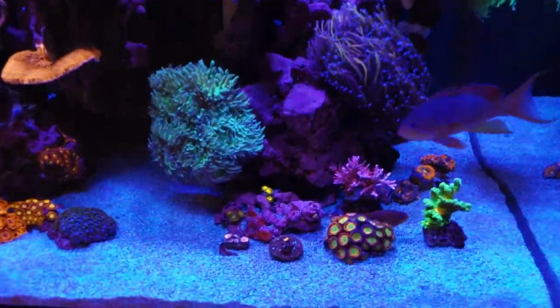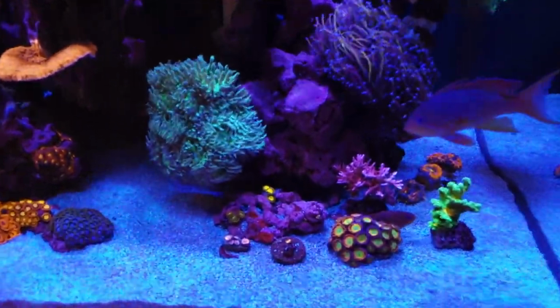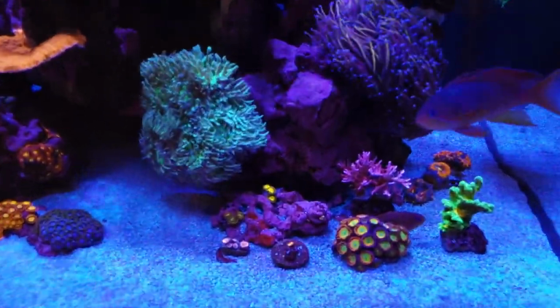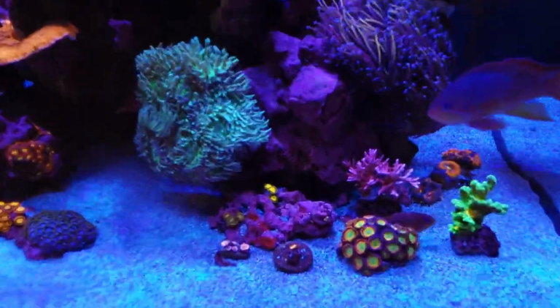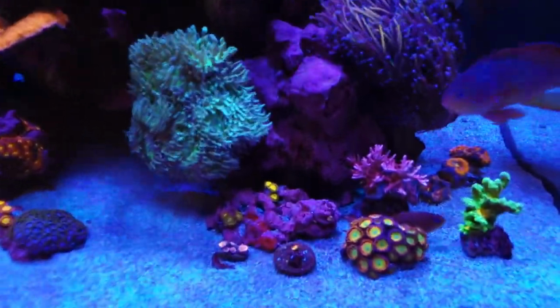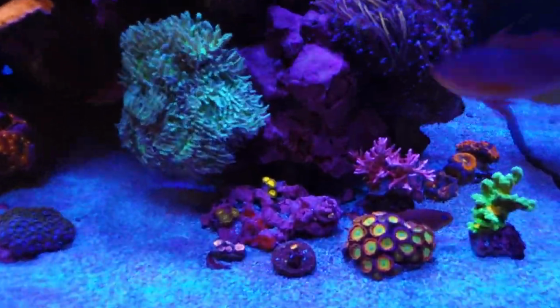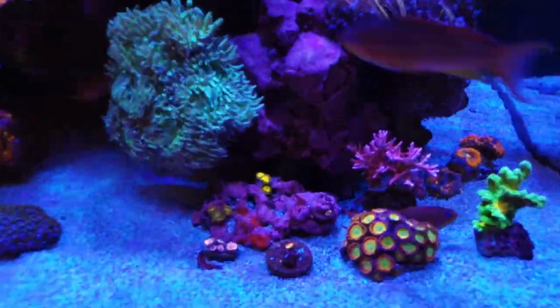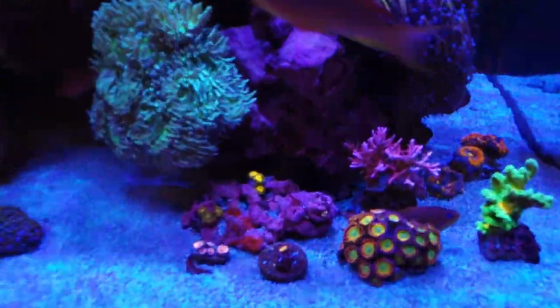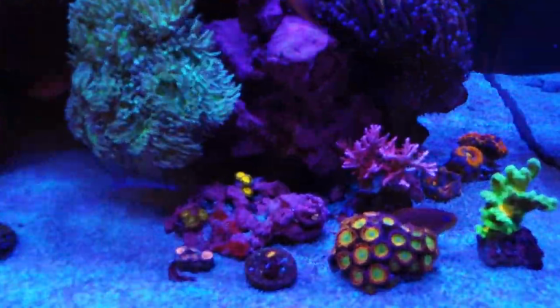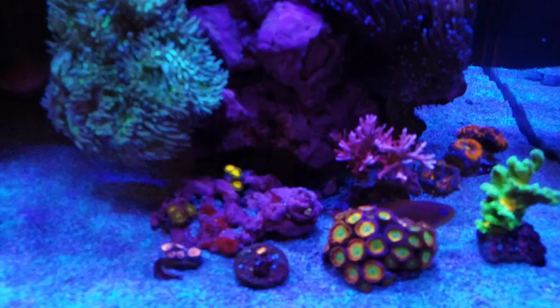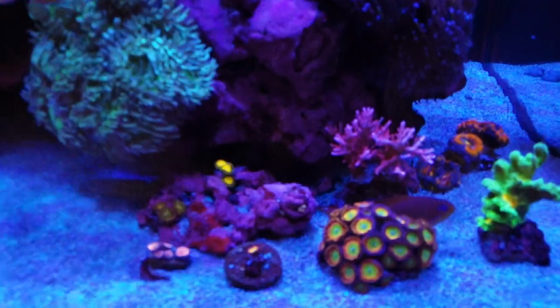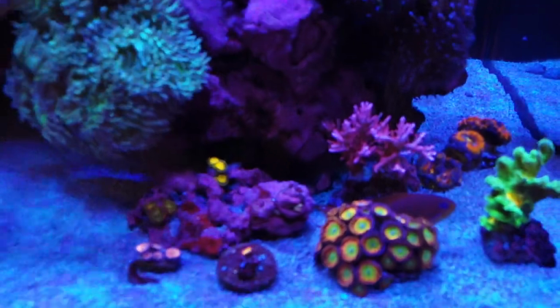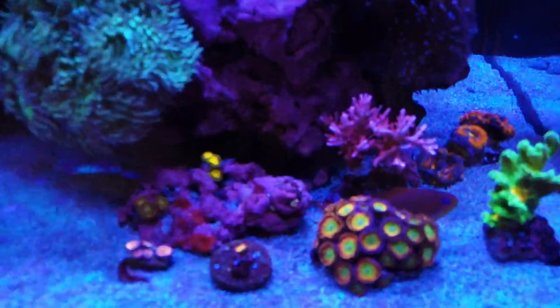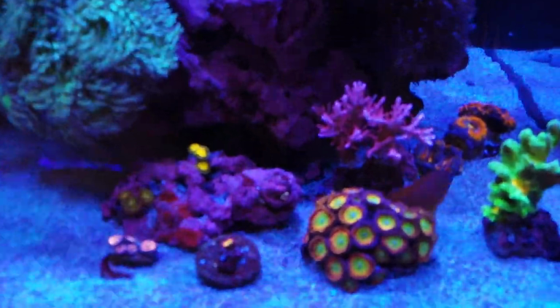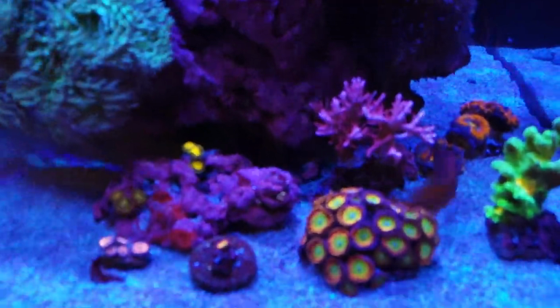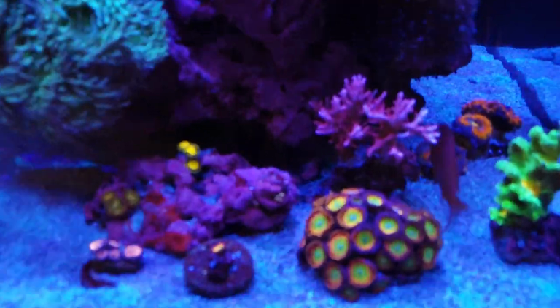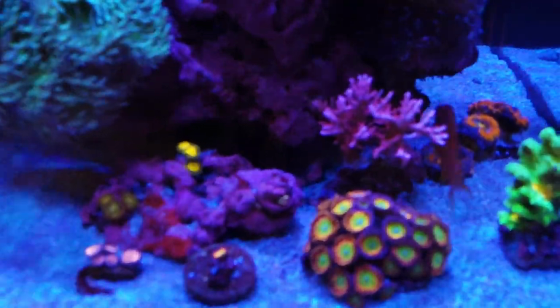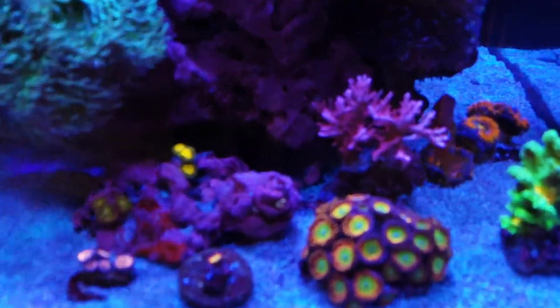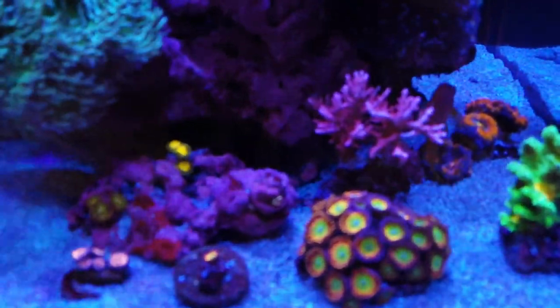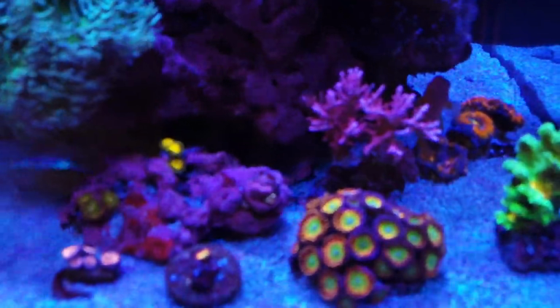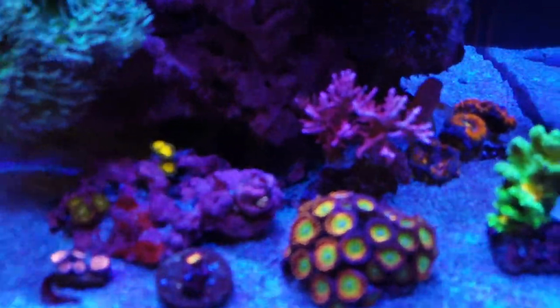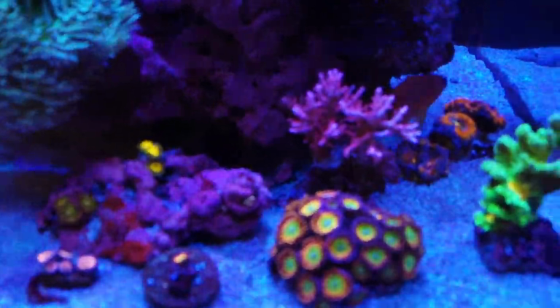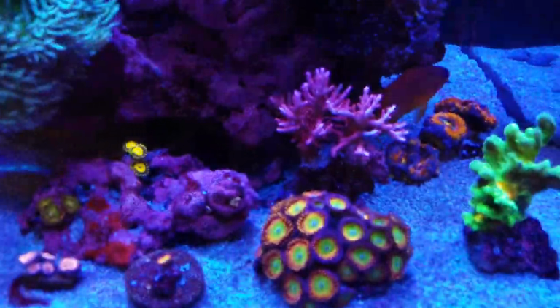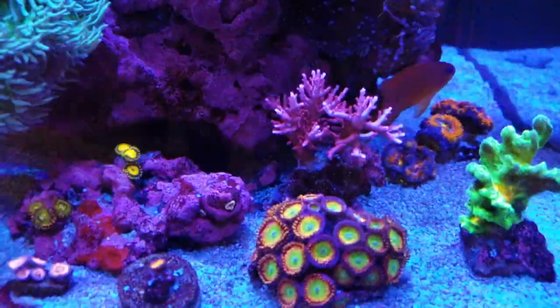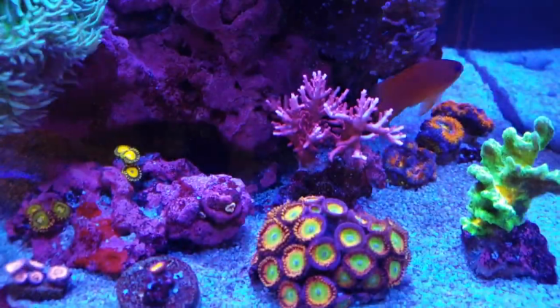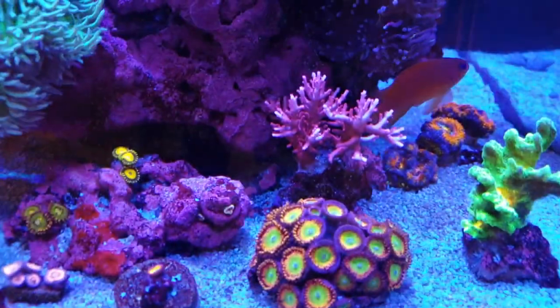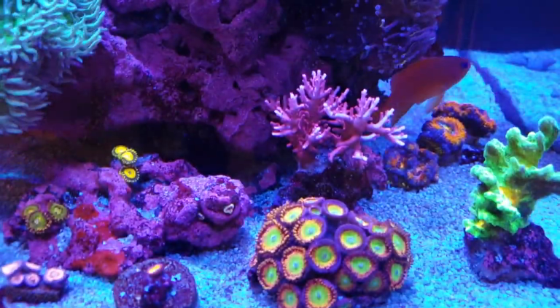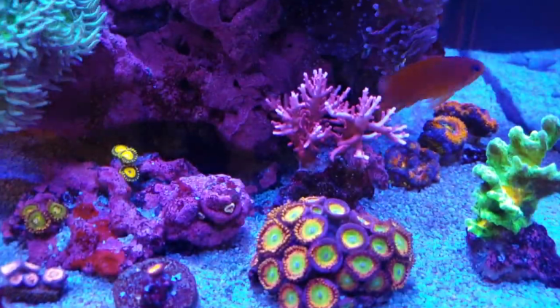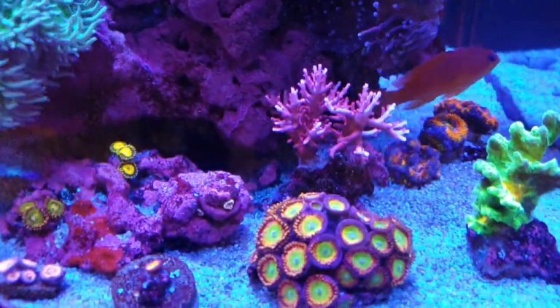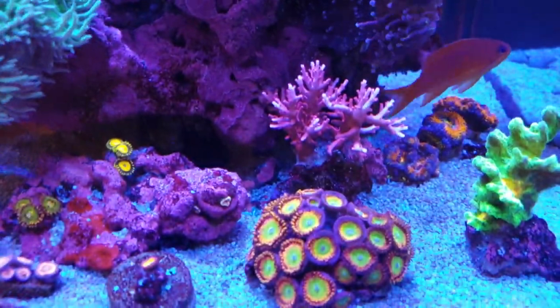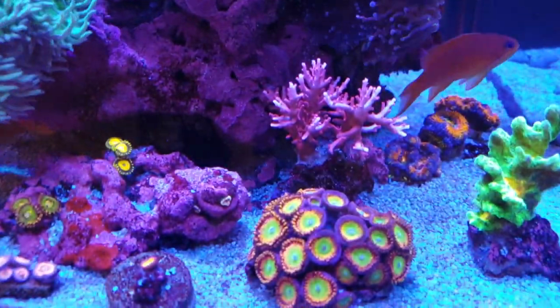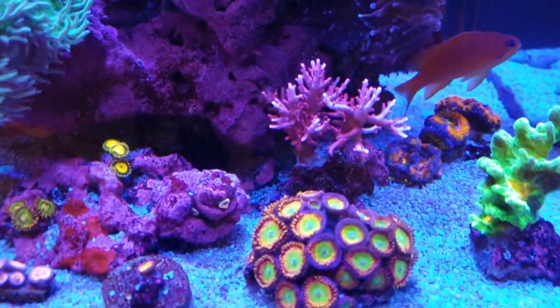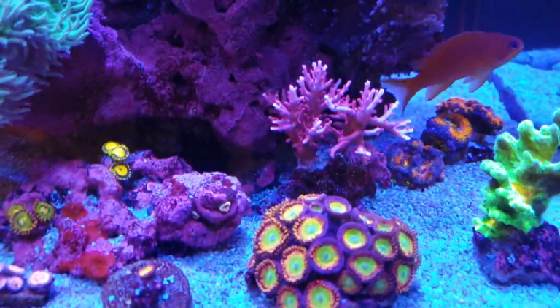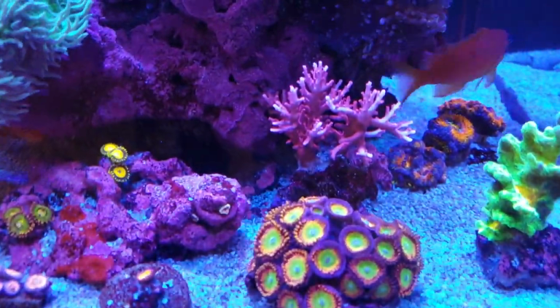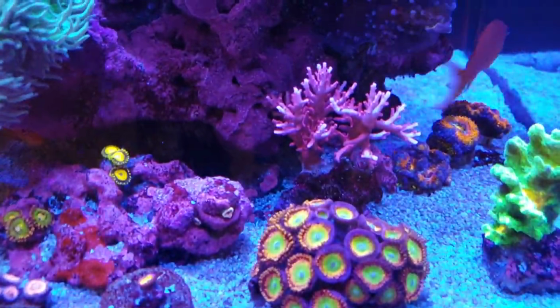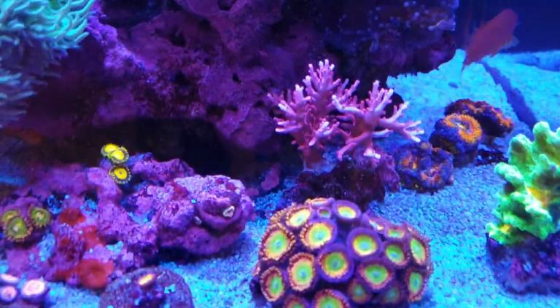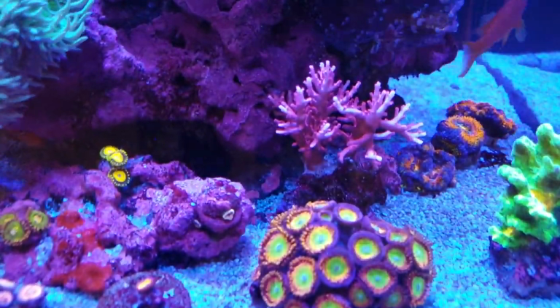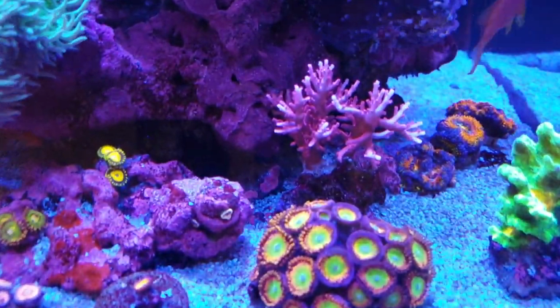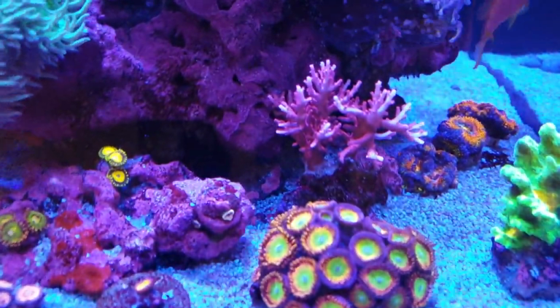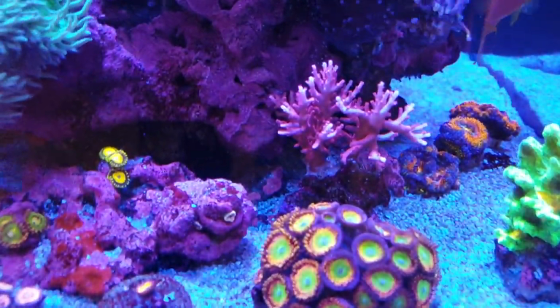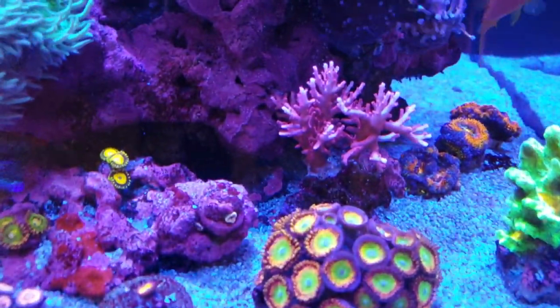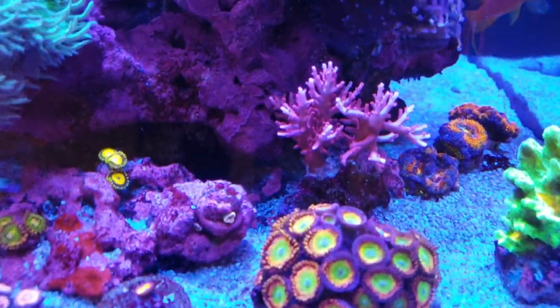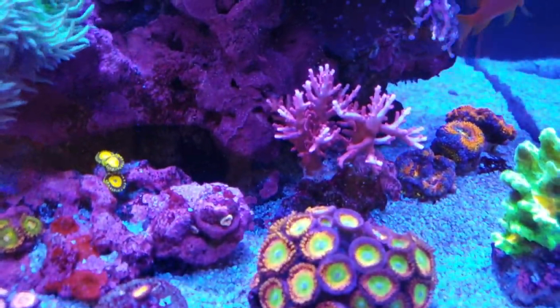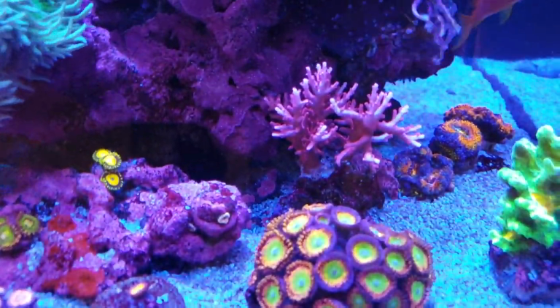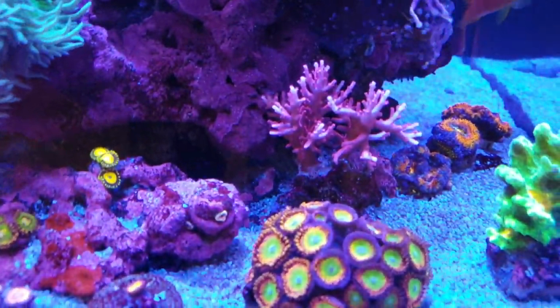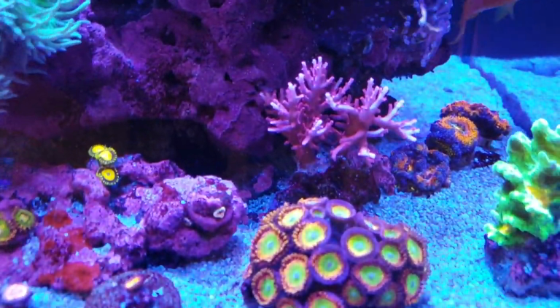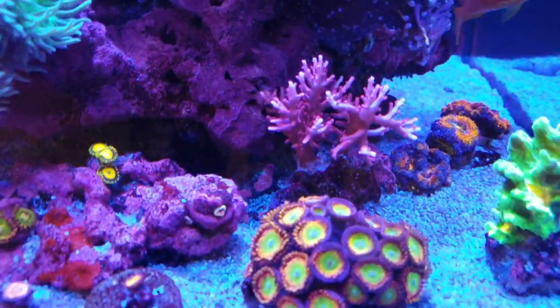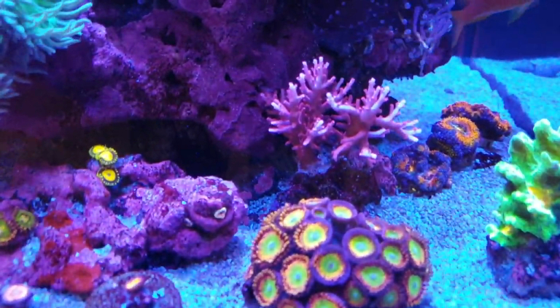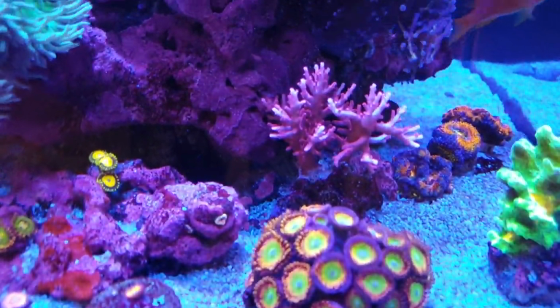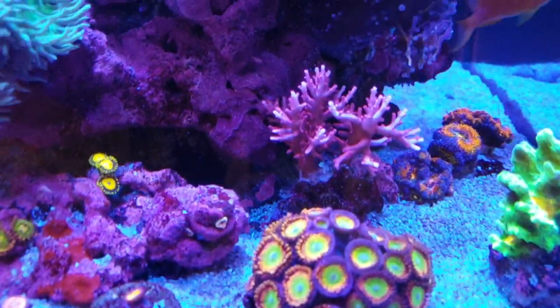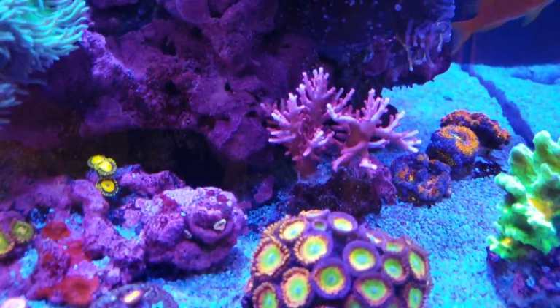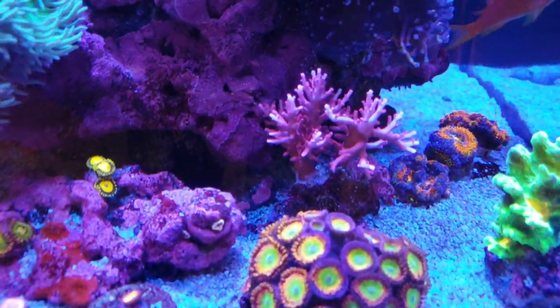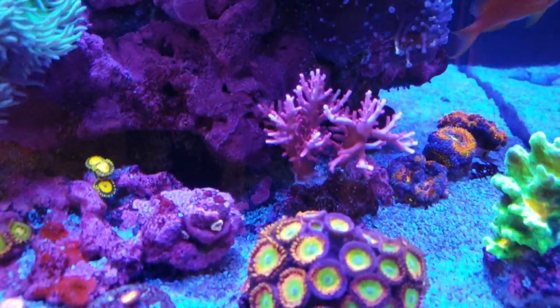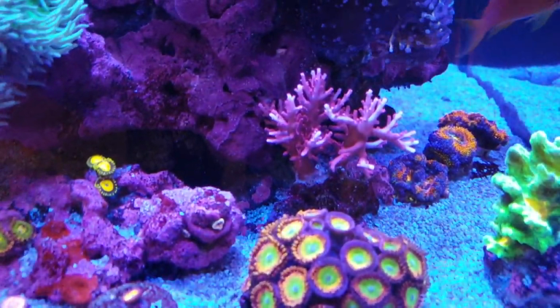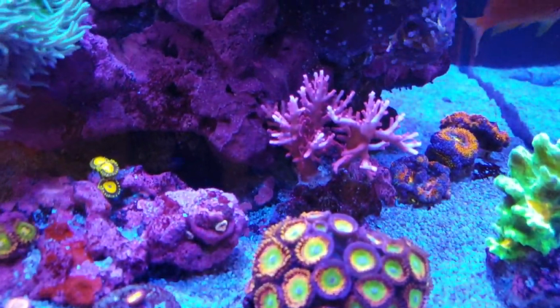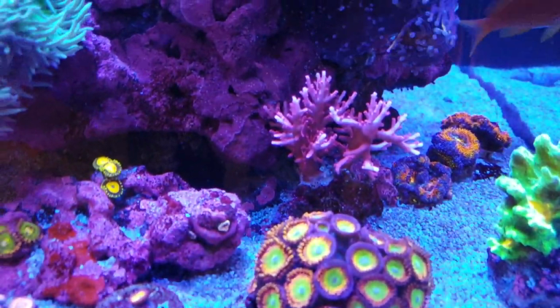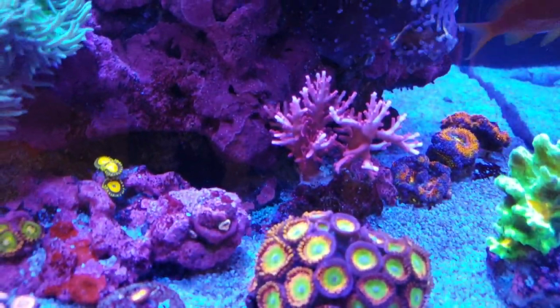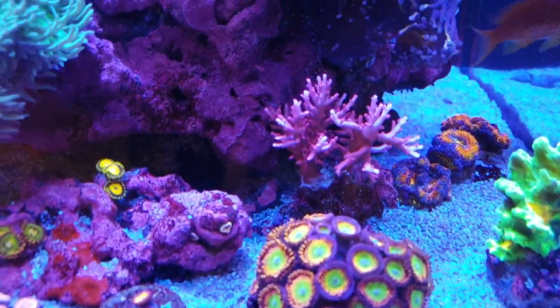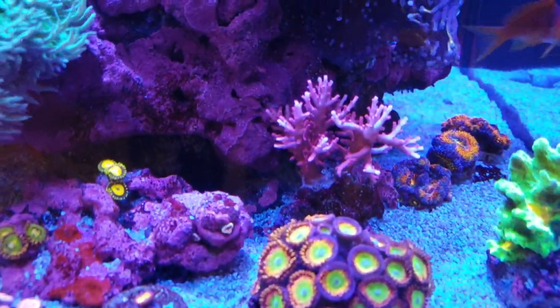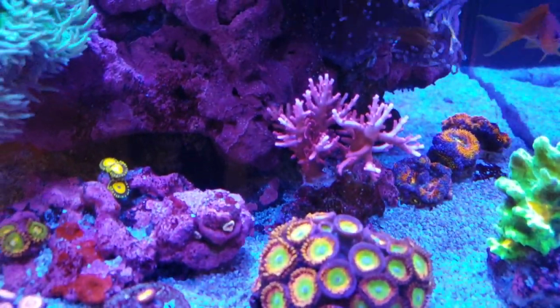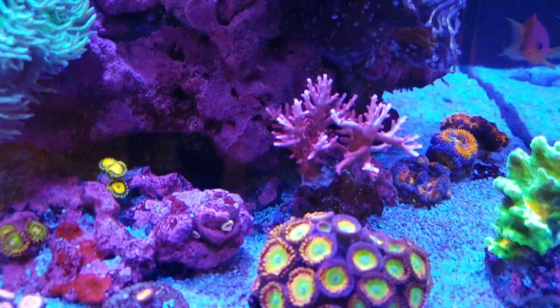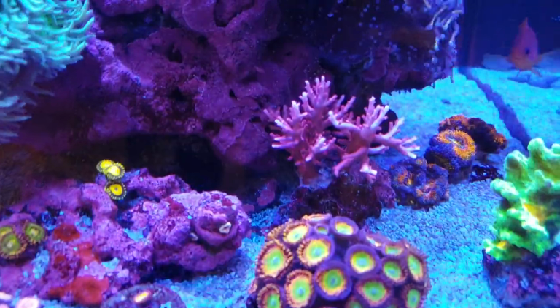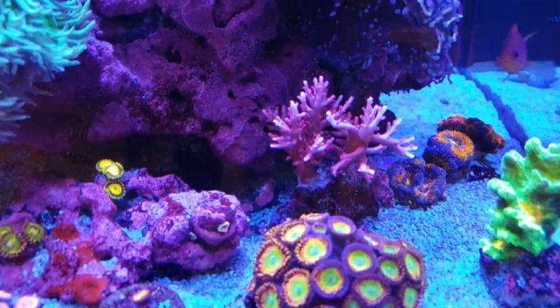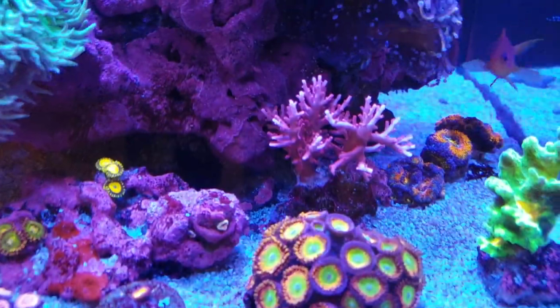That's also a new coral — that's a red dragon — it's doing really well. I've got it on the sand bed.